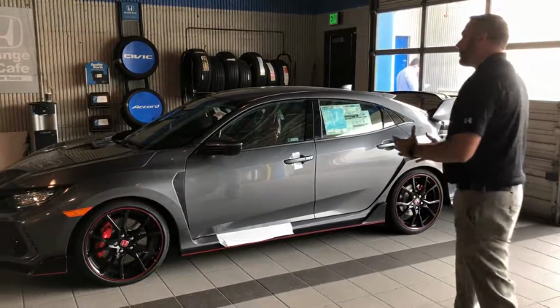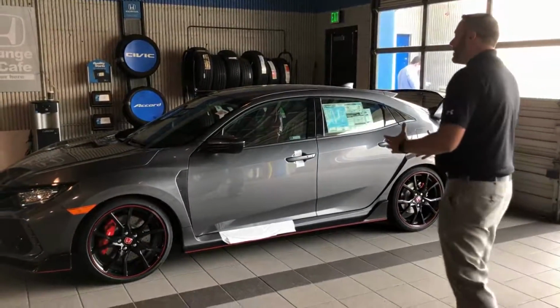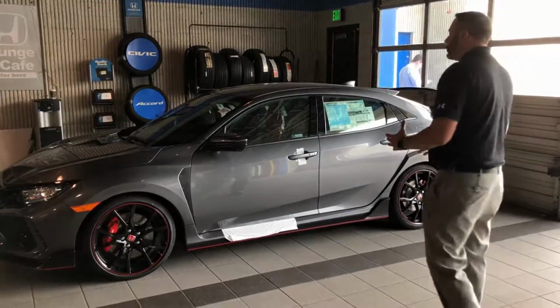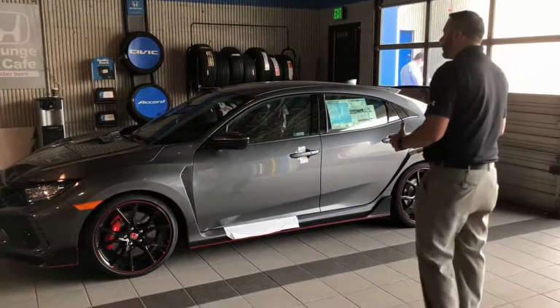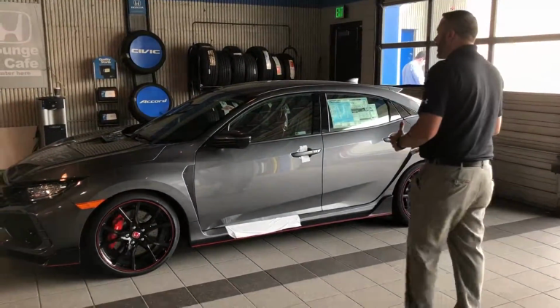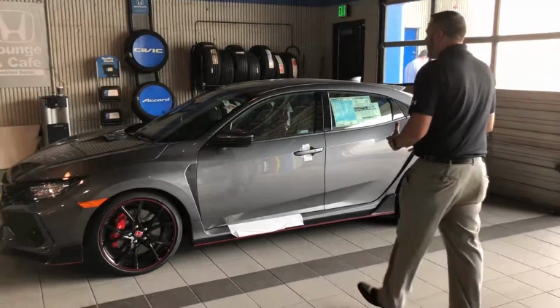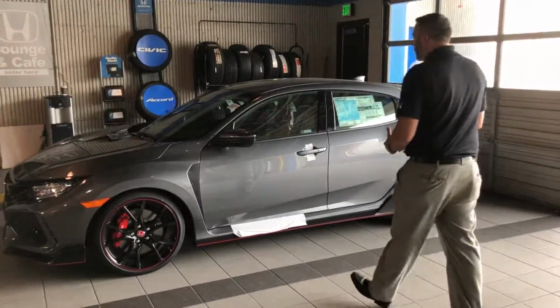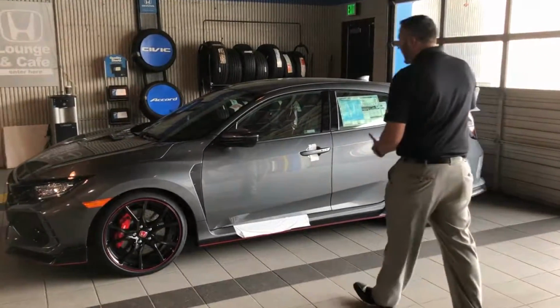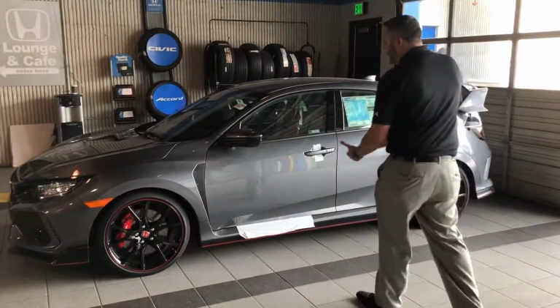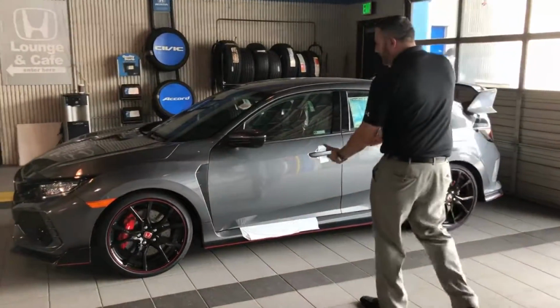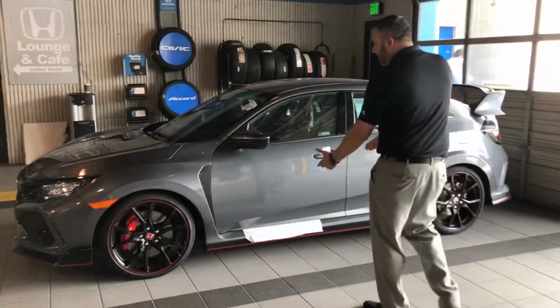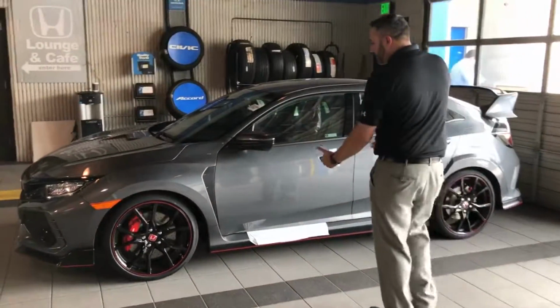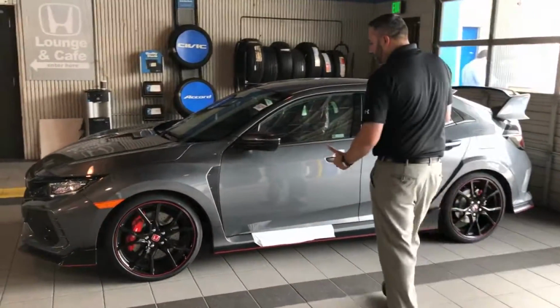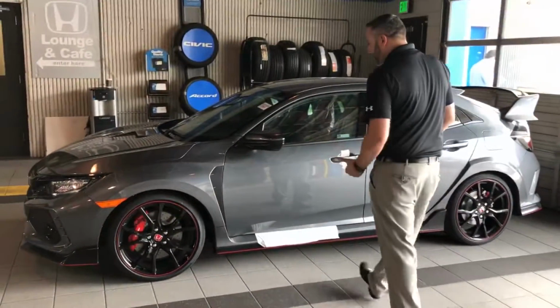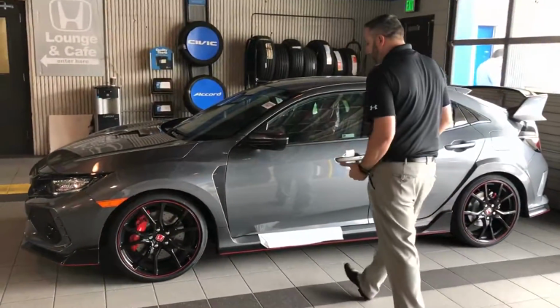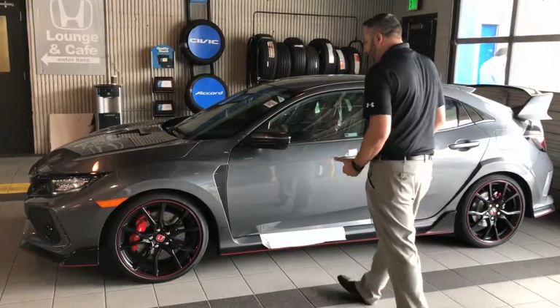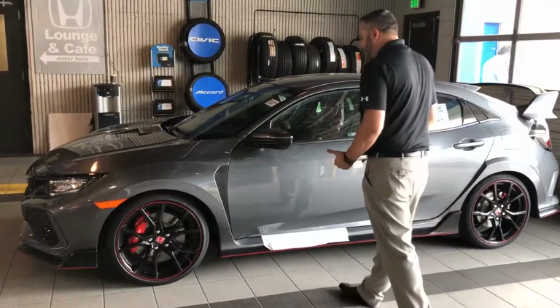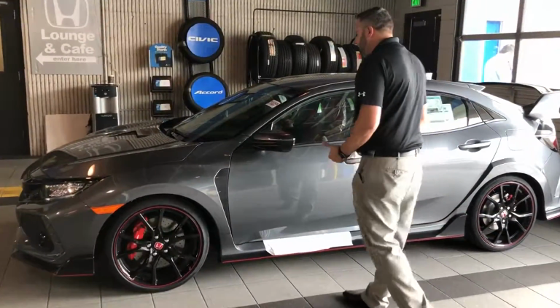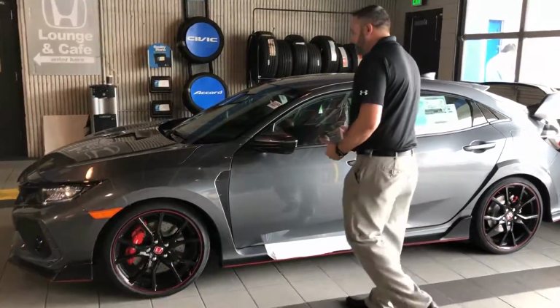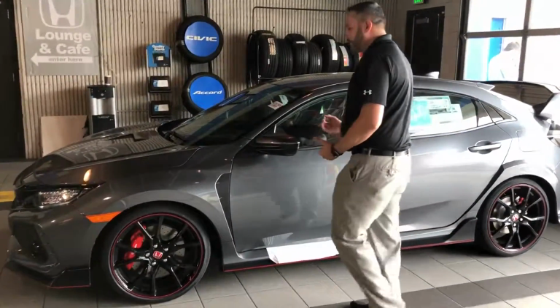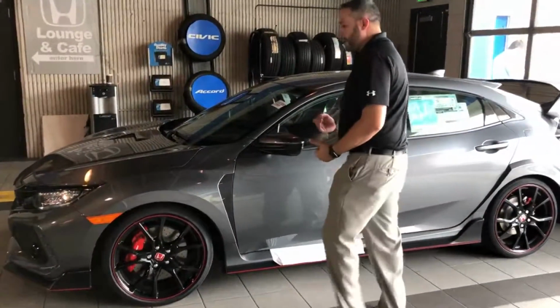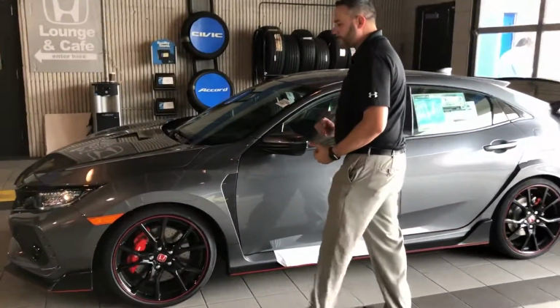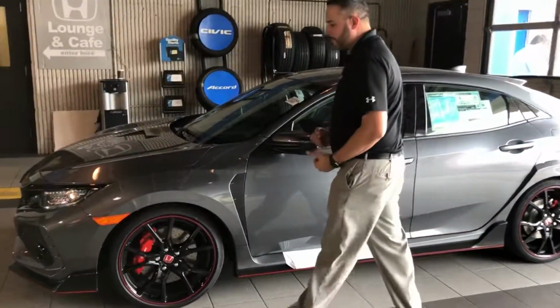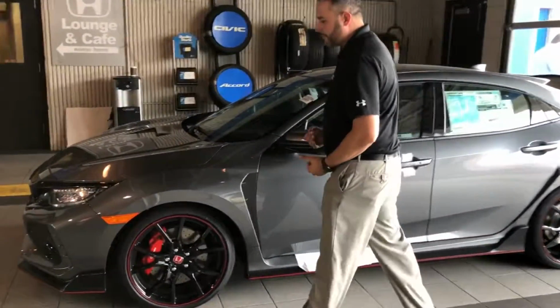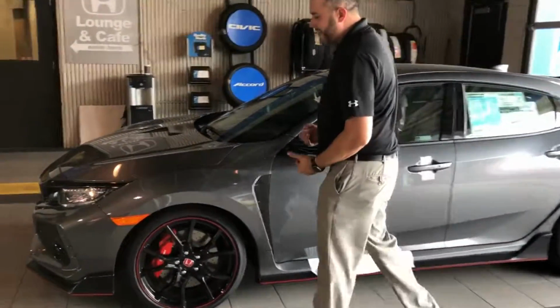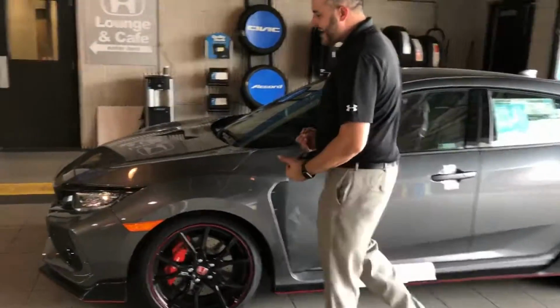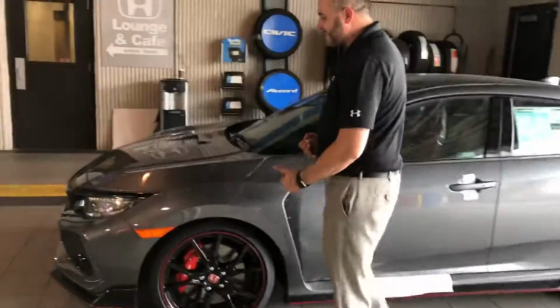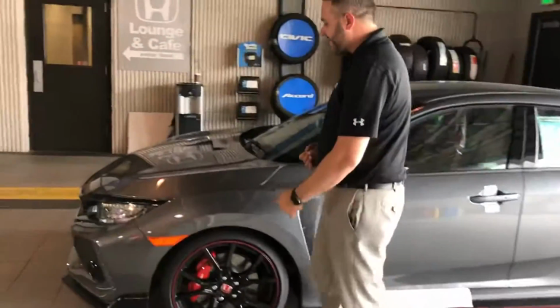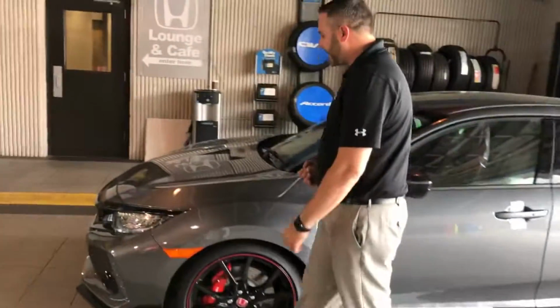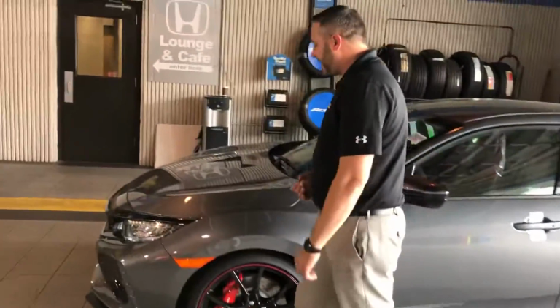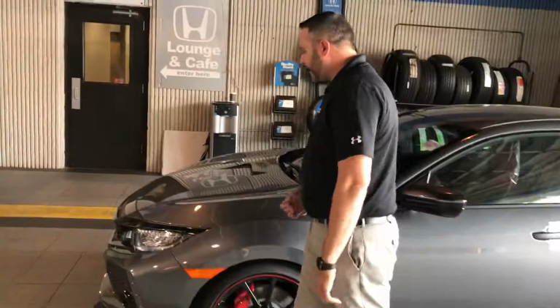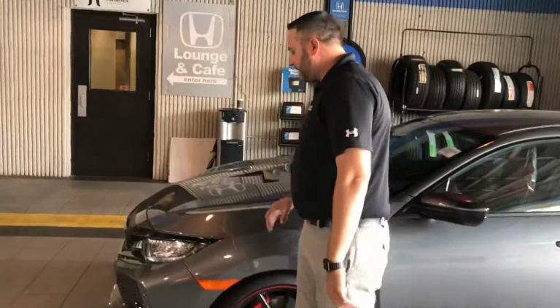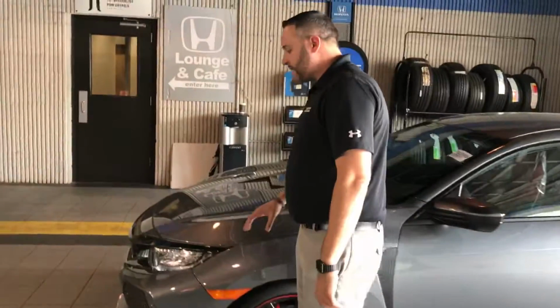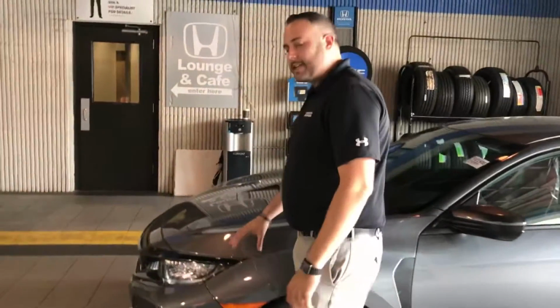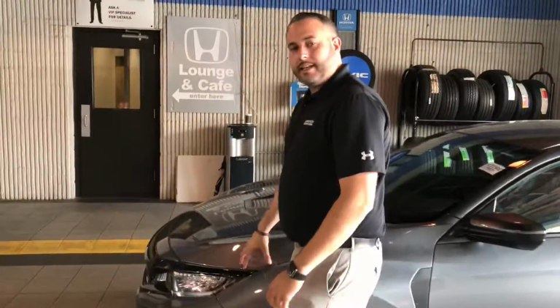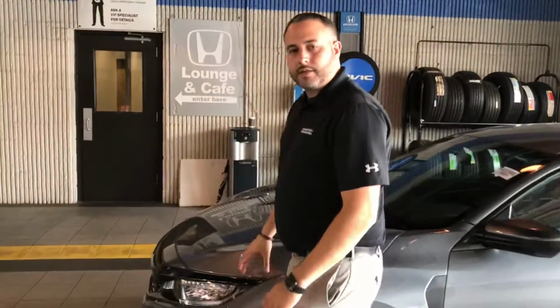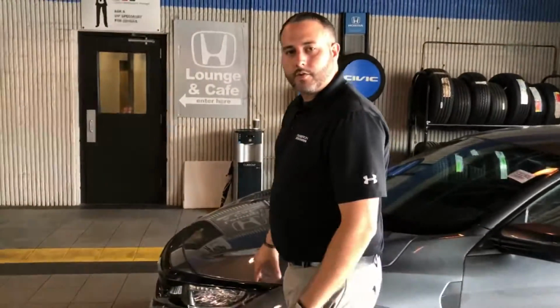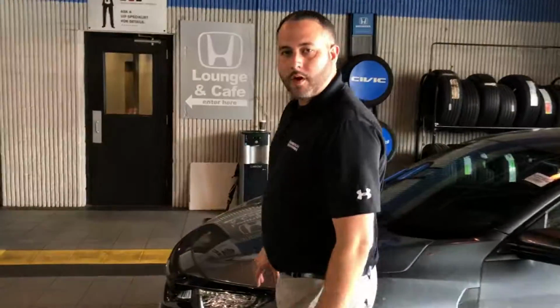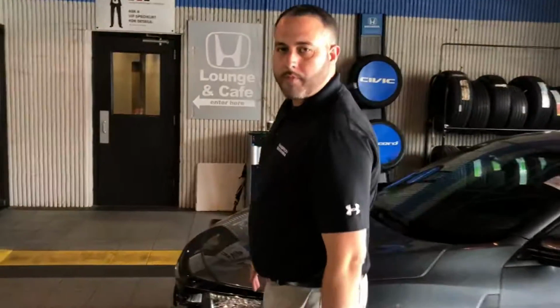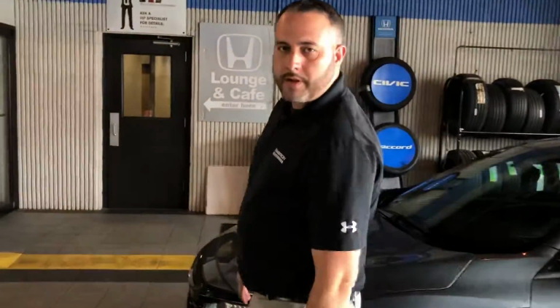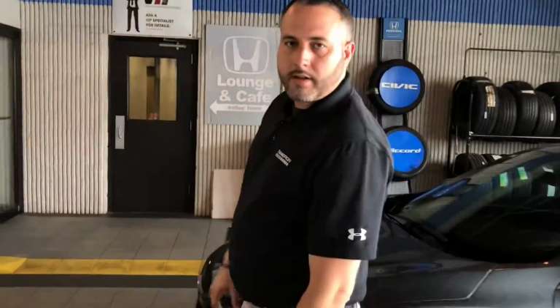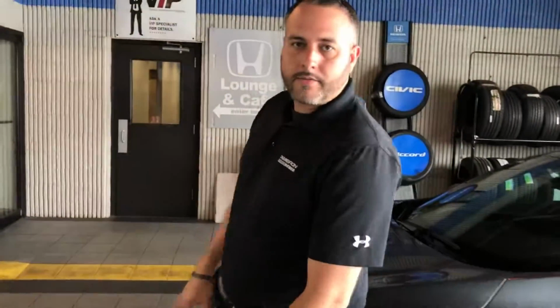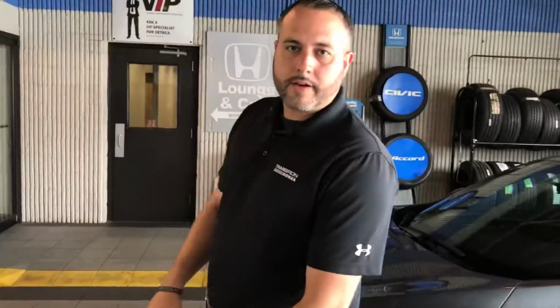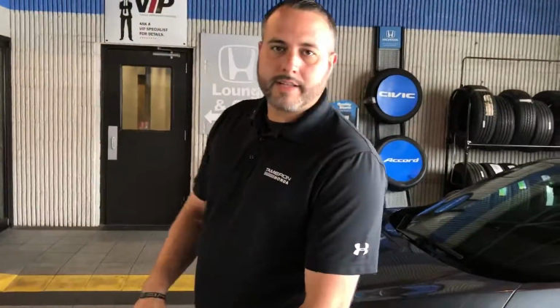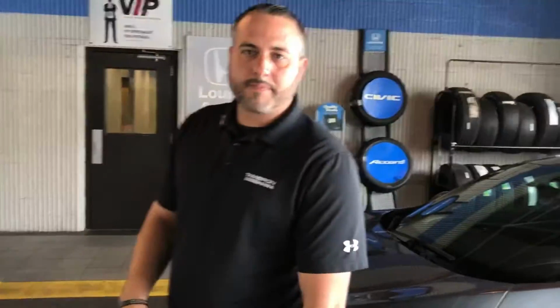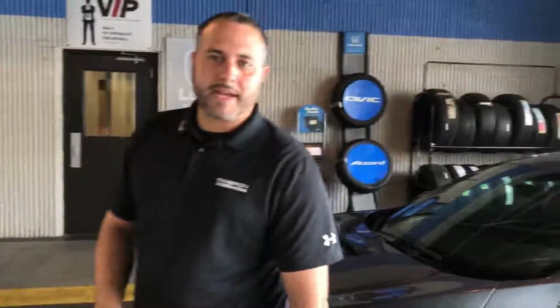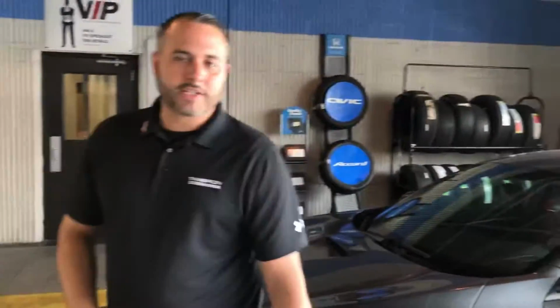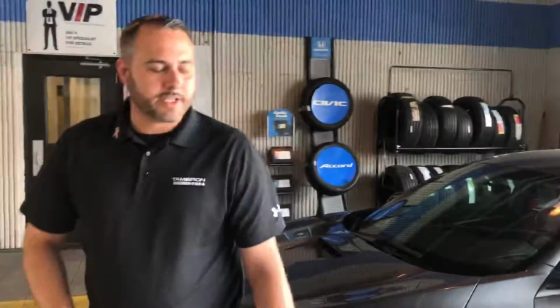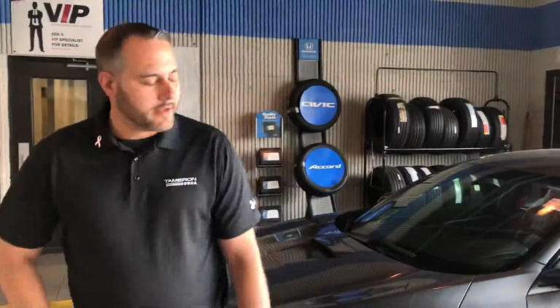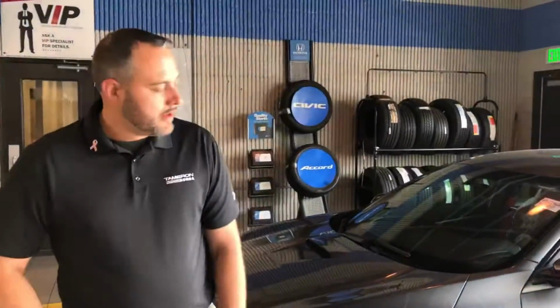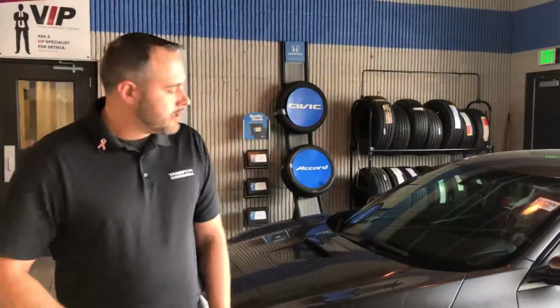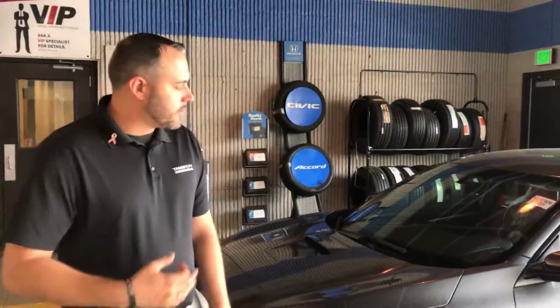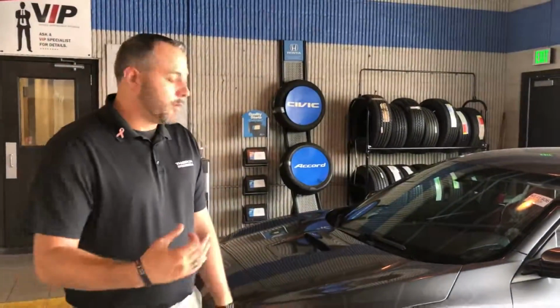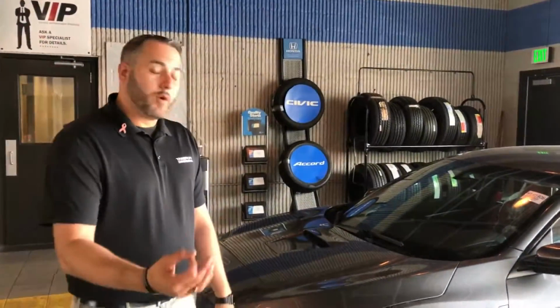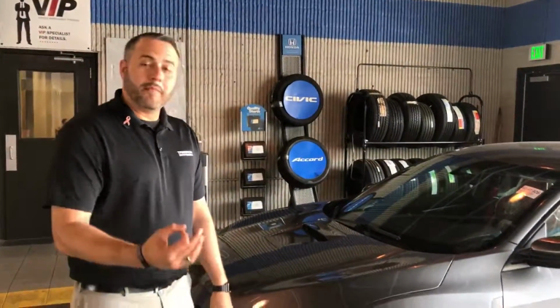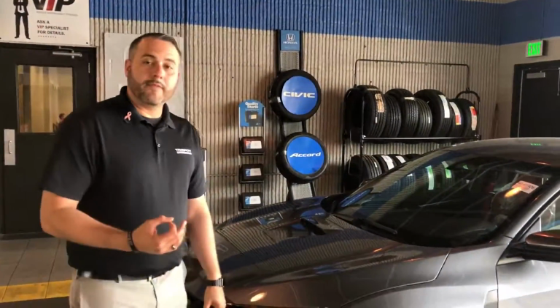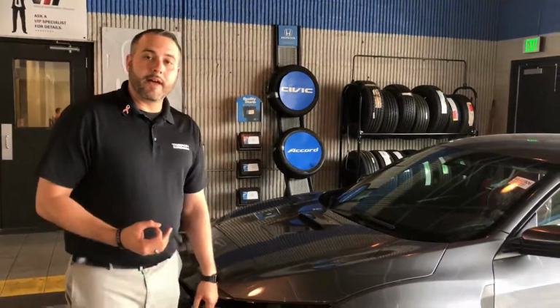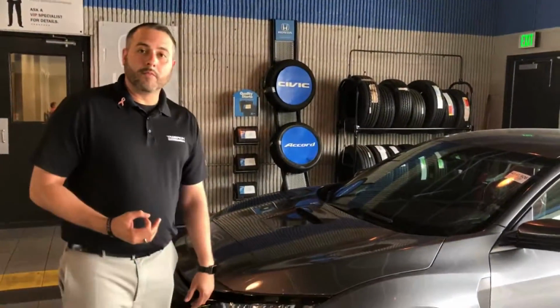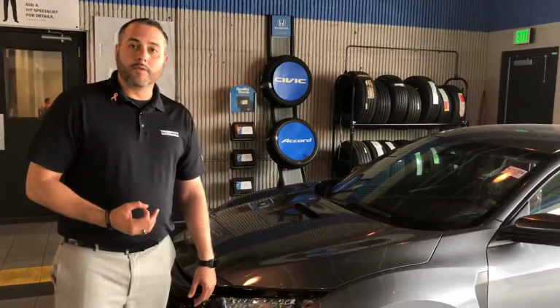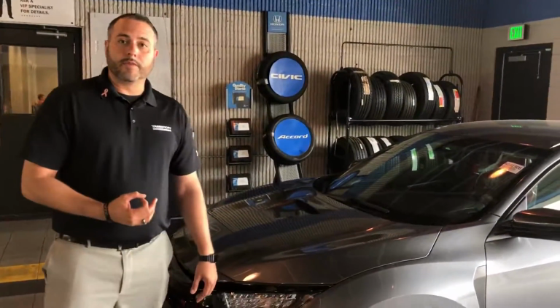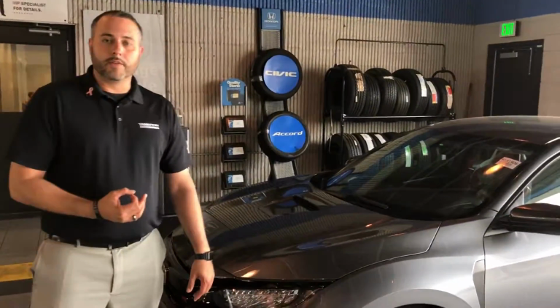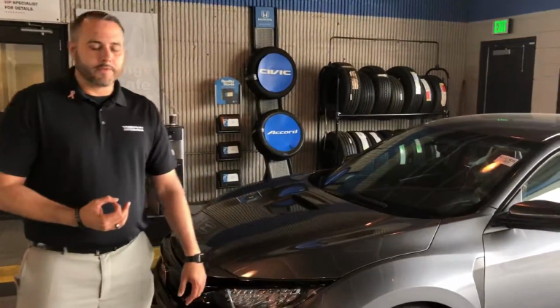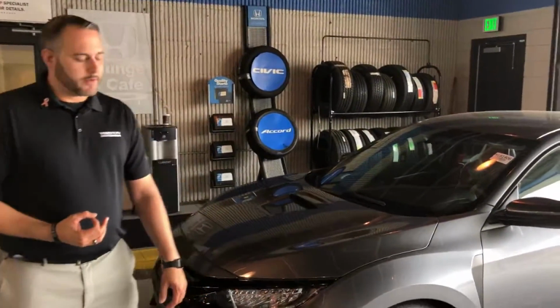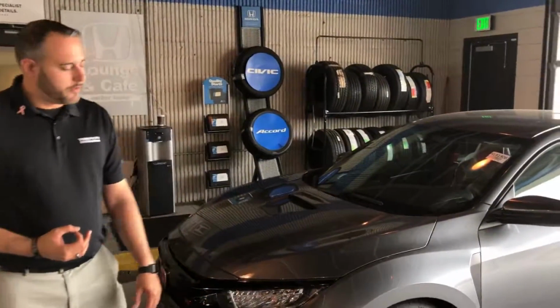Brand new arrival — we hadn't even undressed it yet, still wrapped up in plastic, just getting it through our pre-delivery inspection, so it will be available for you to view.